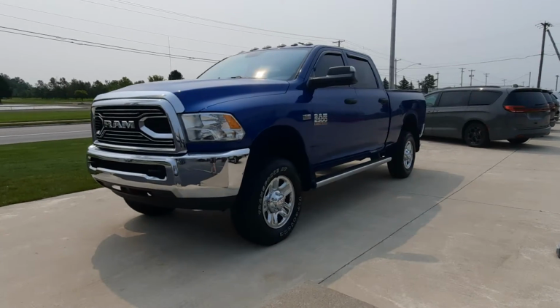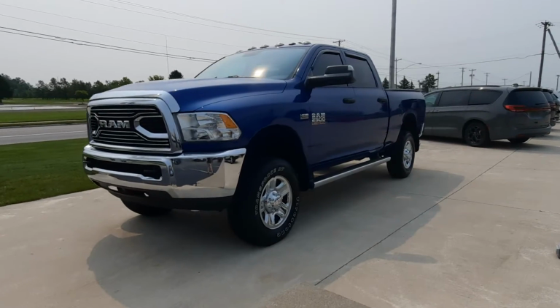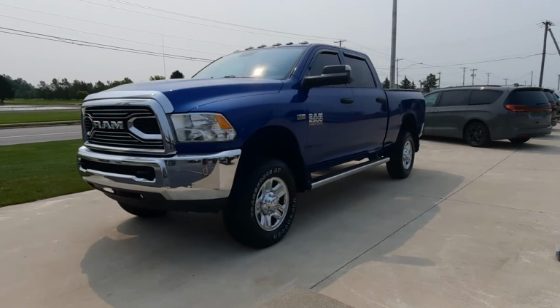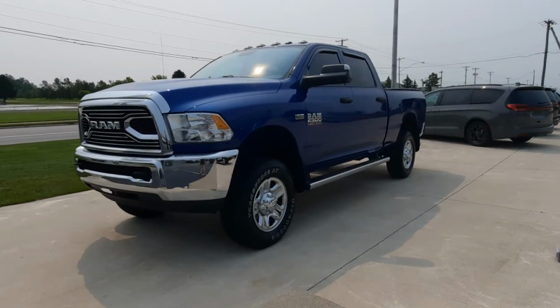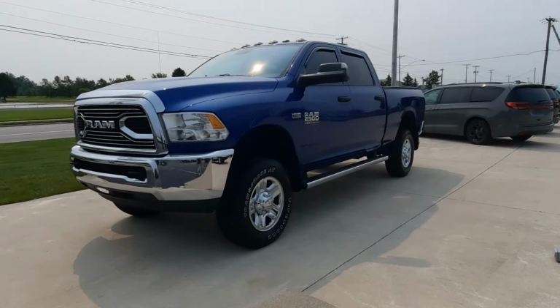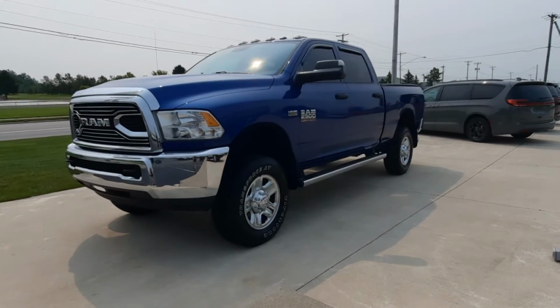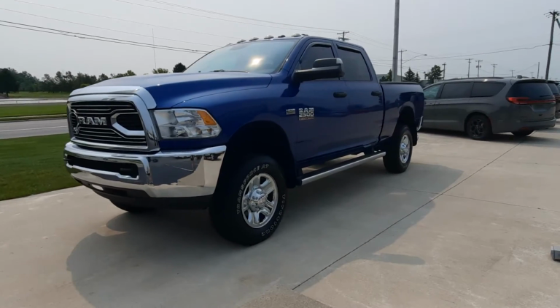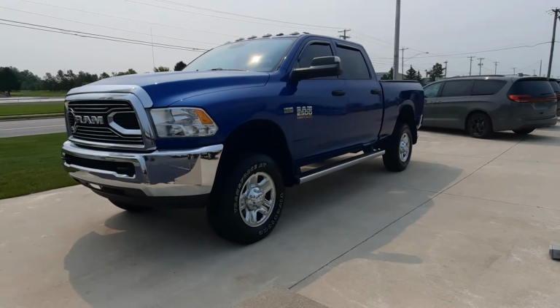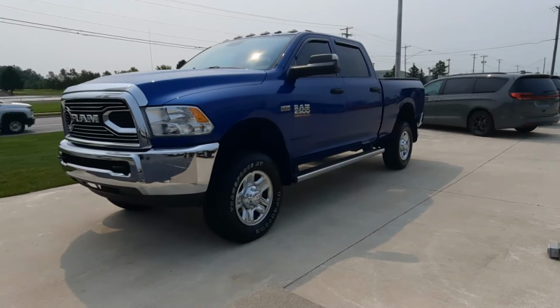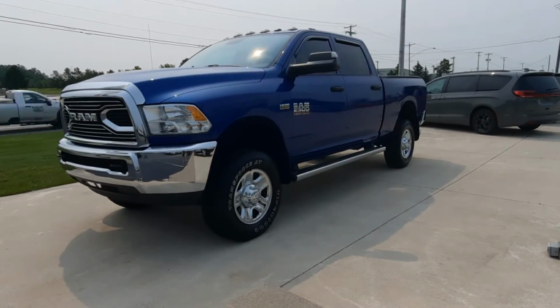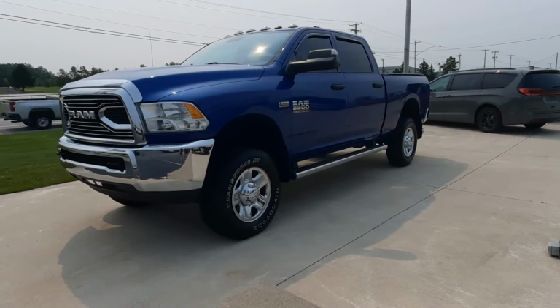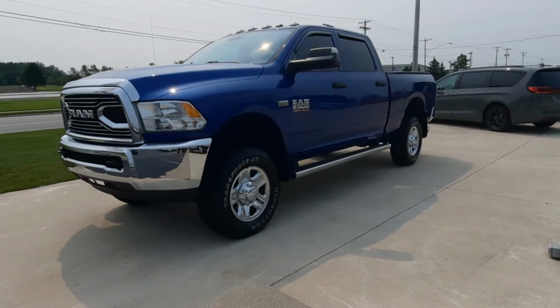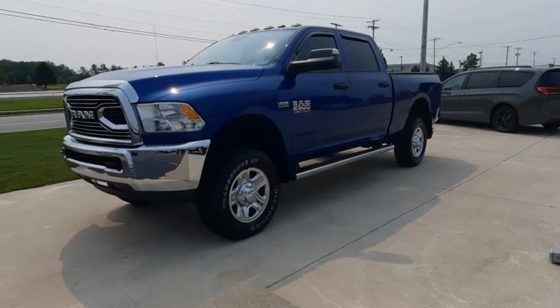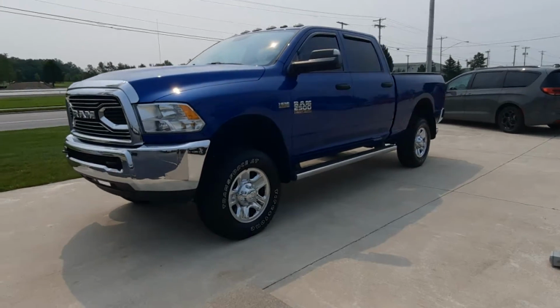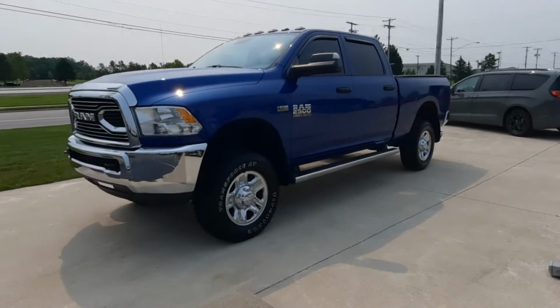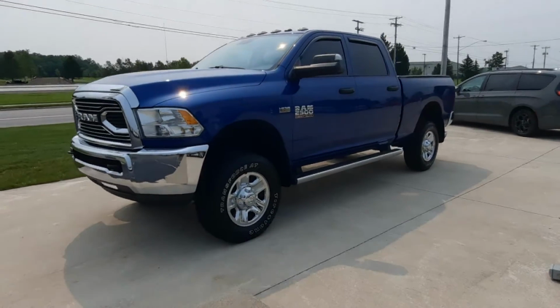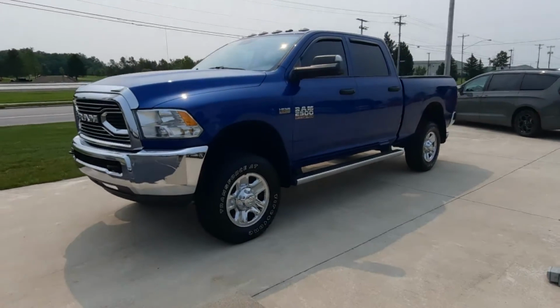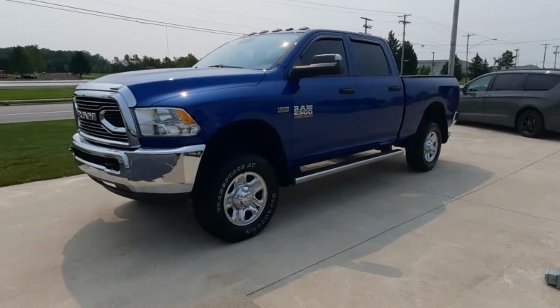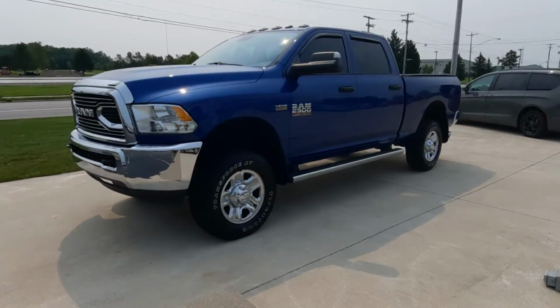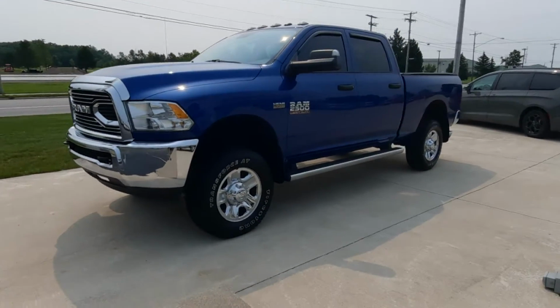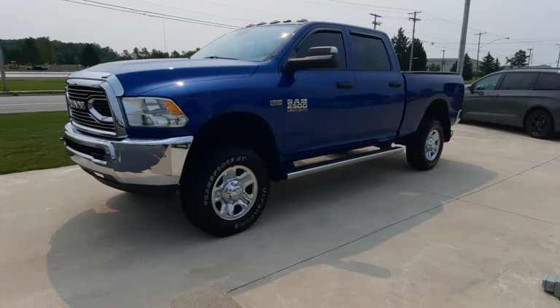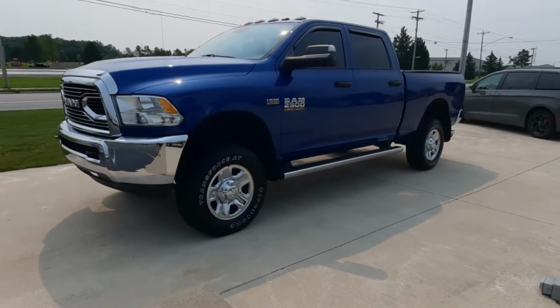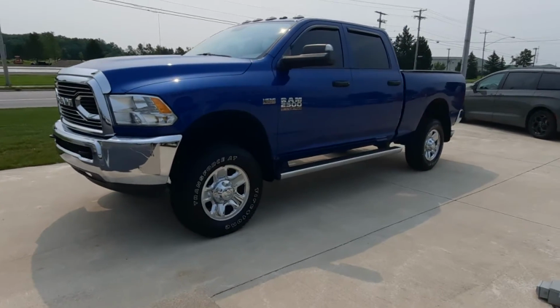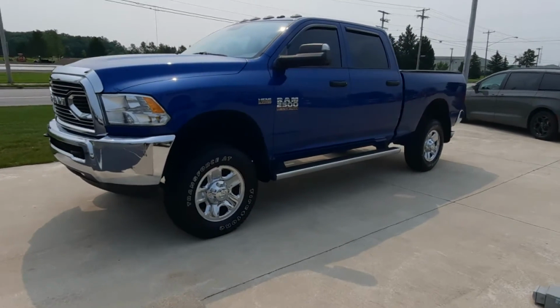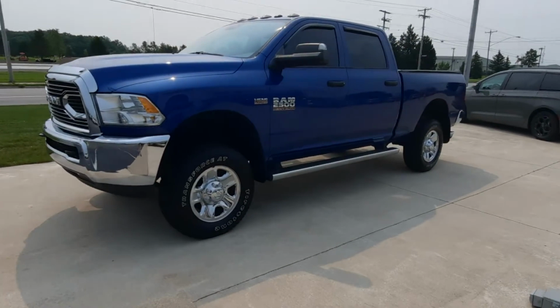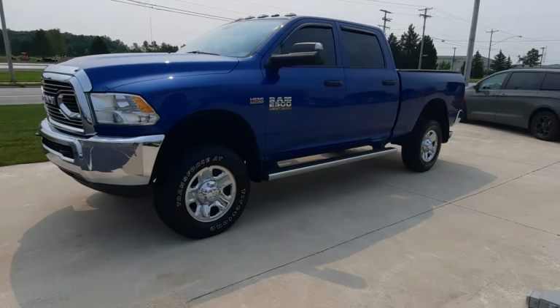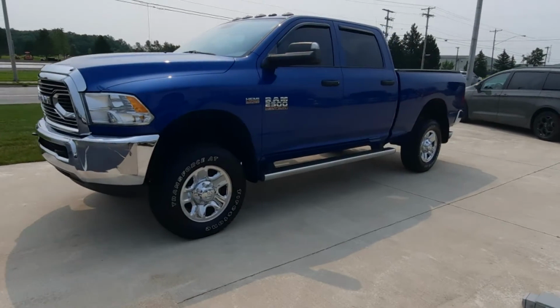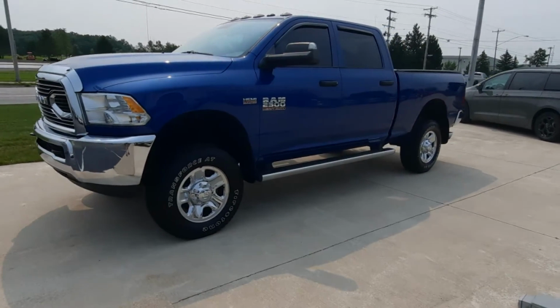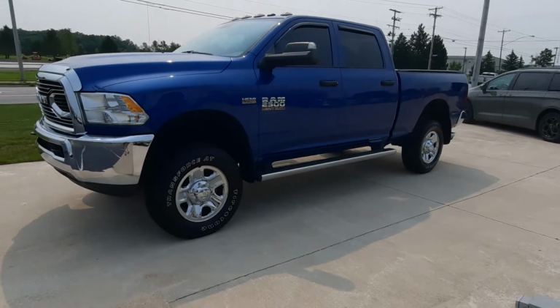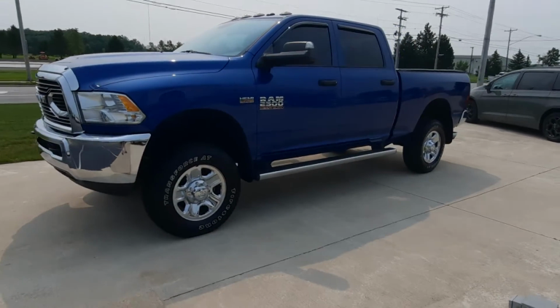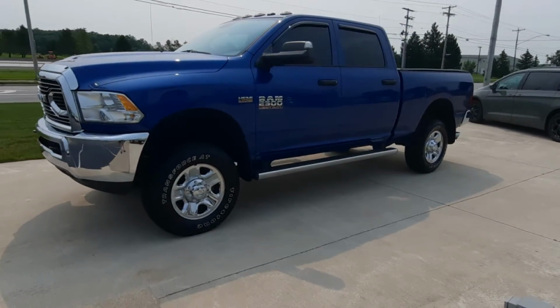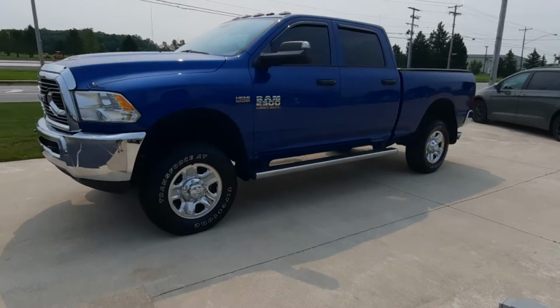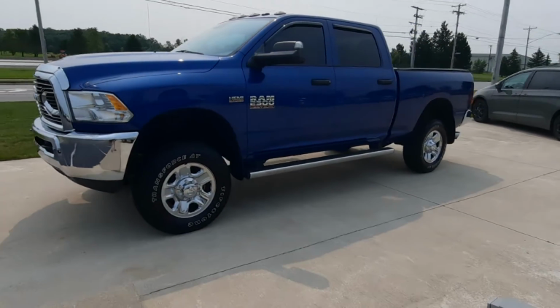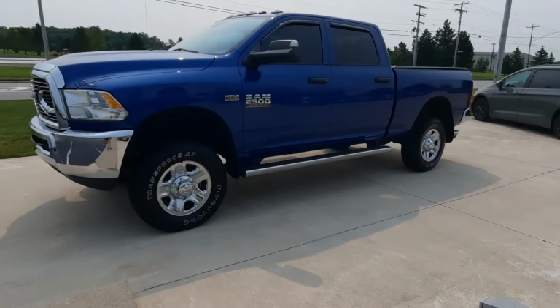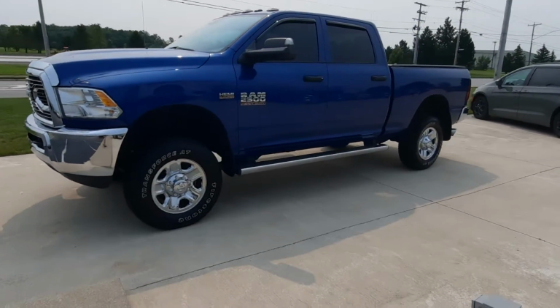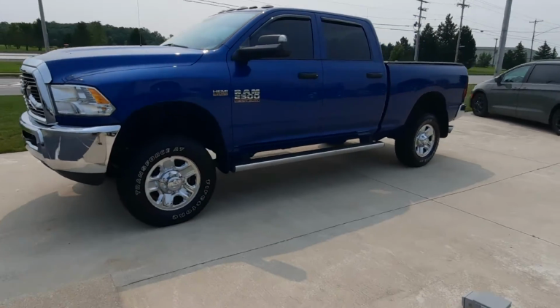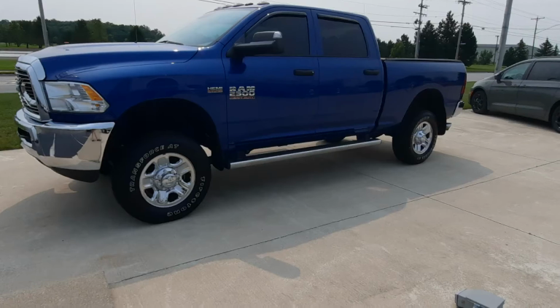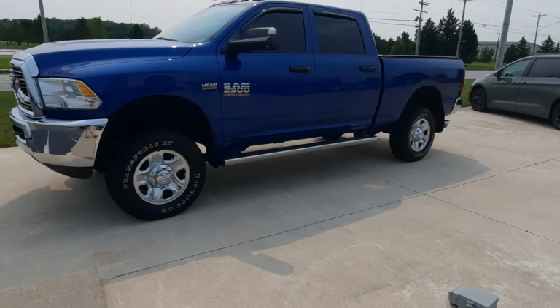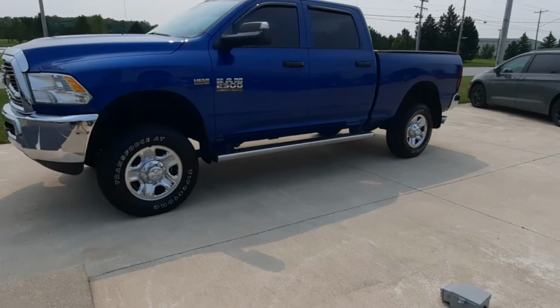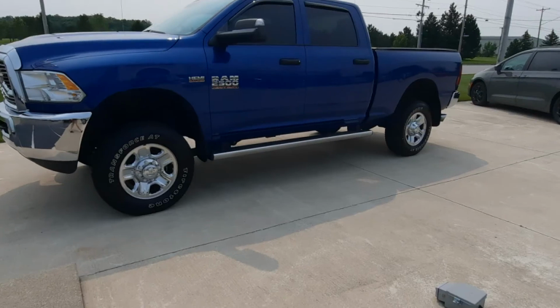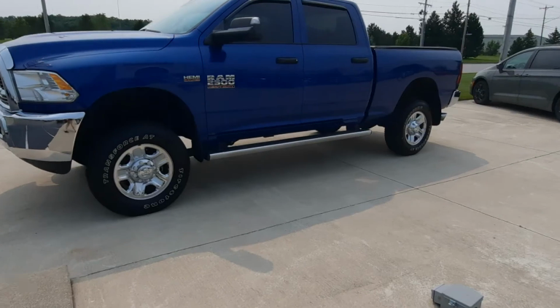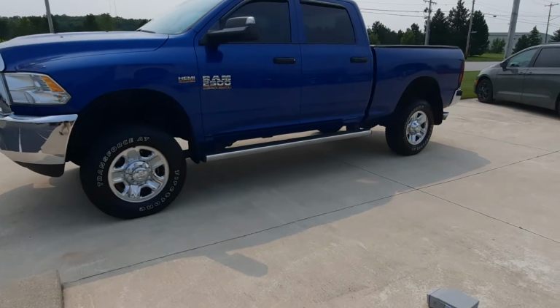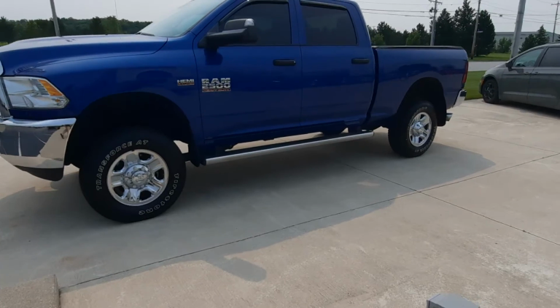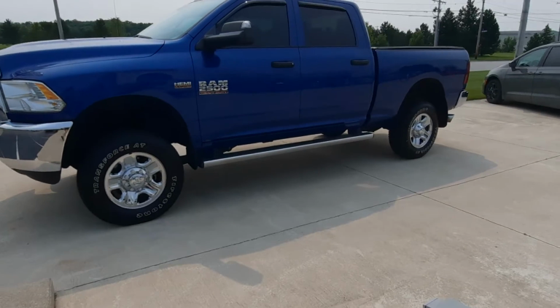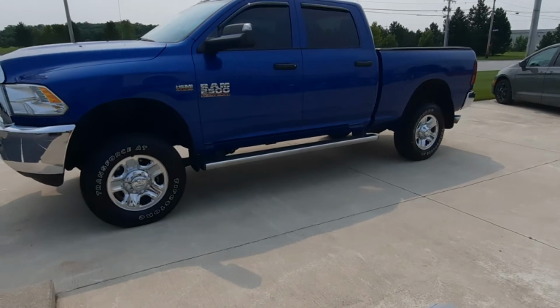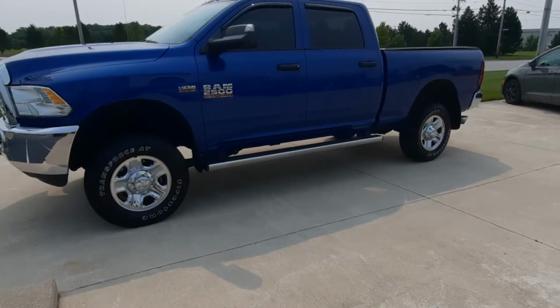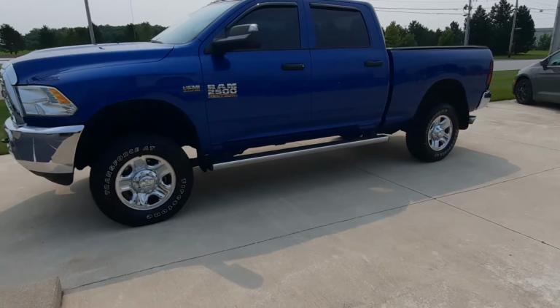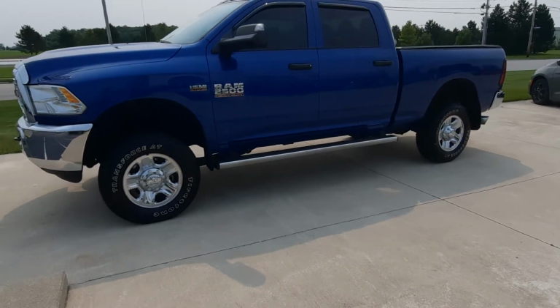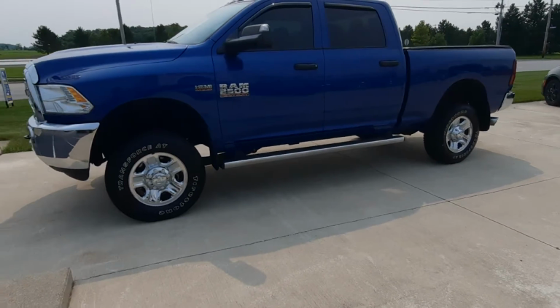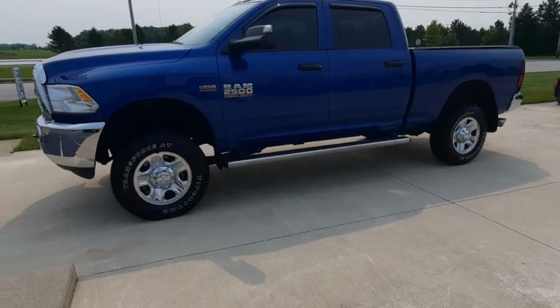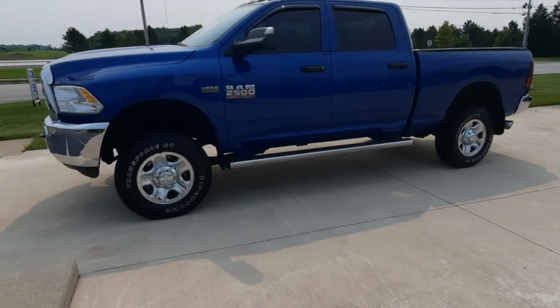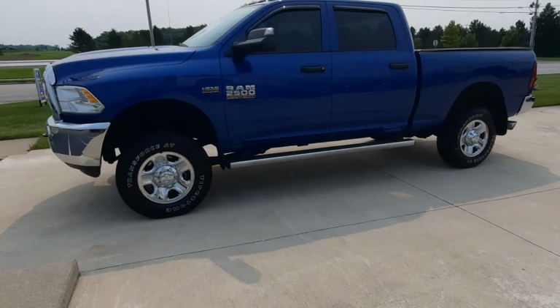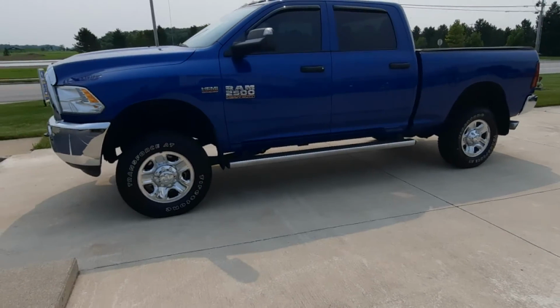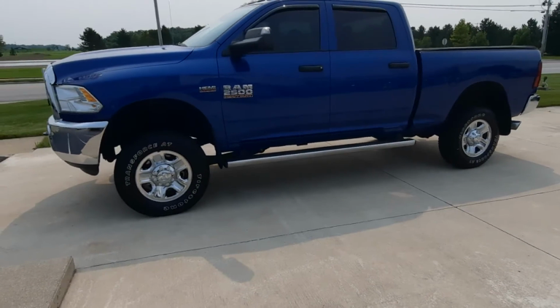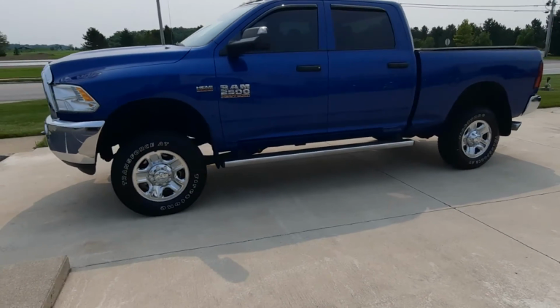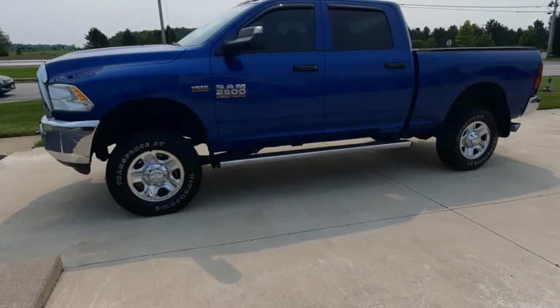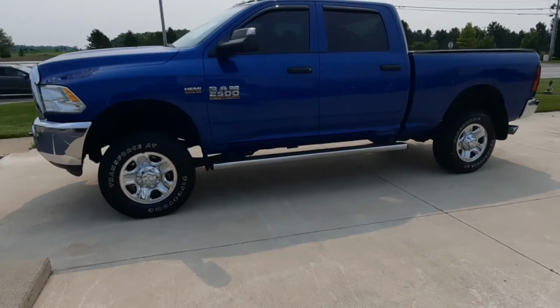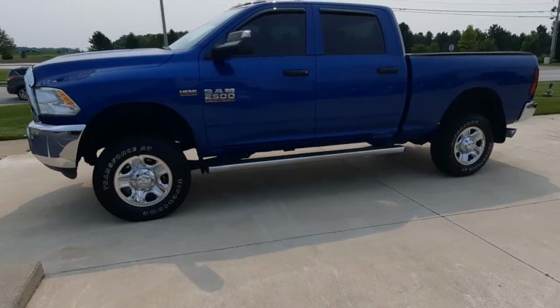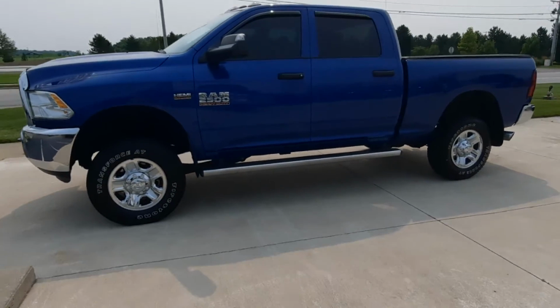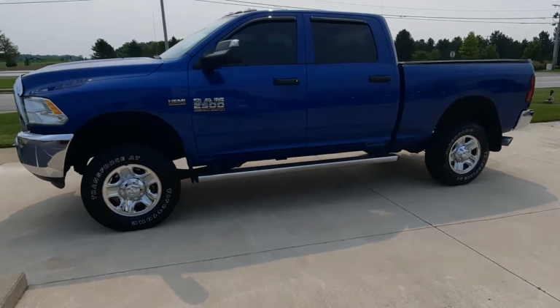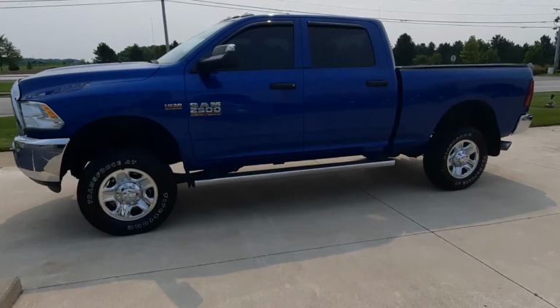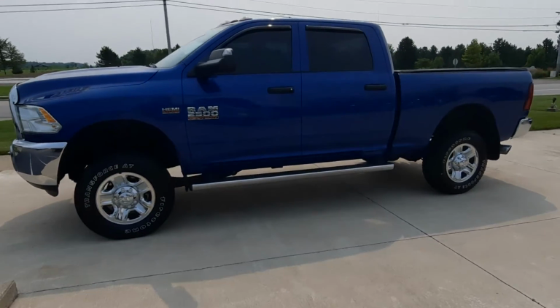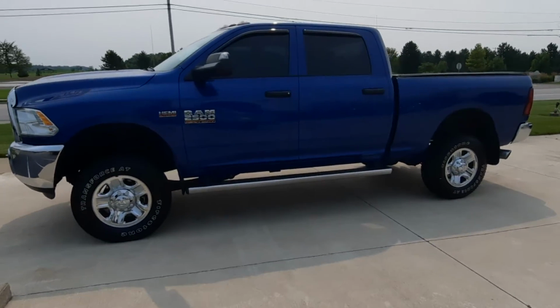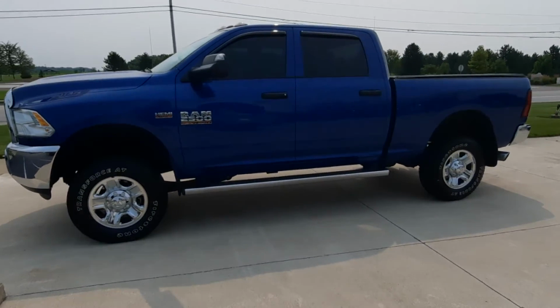Angel here at Terri Henricks Chrysler, going to take you on a quick walk around of this 2017 Dodge Ram 2500 Tradesman.